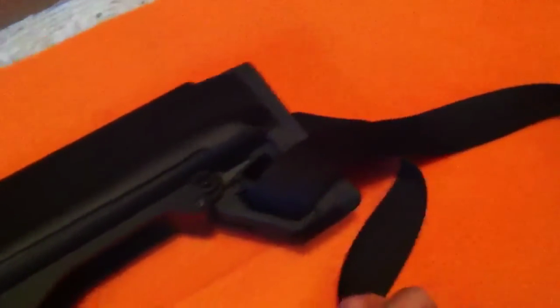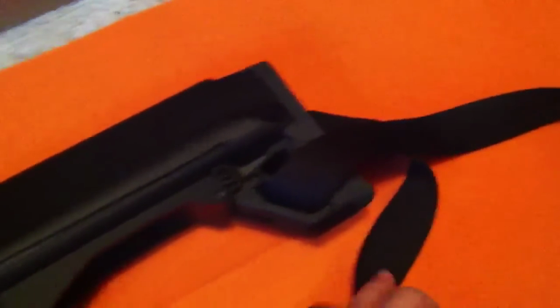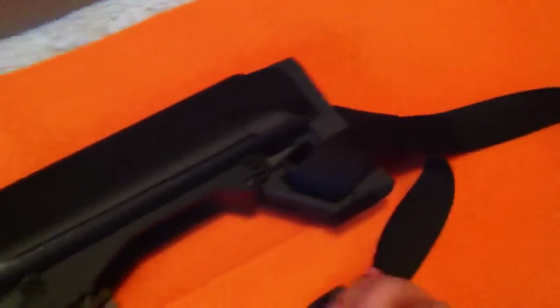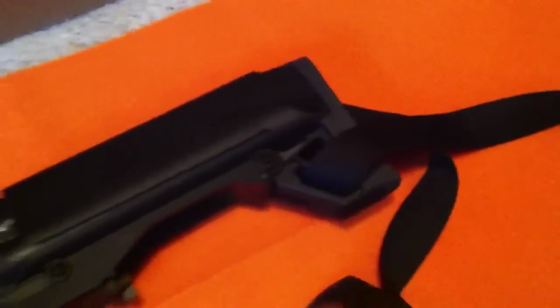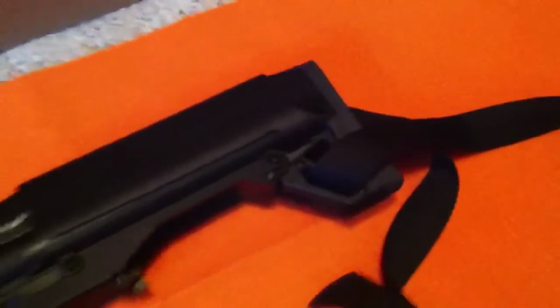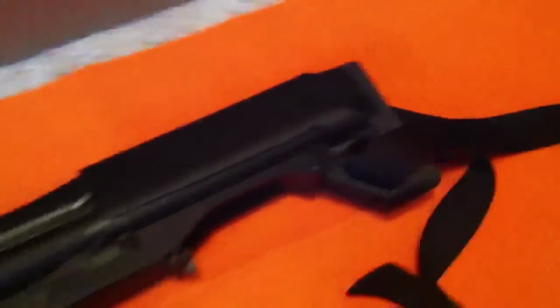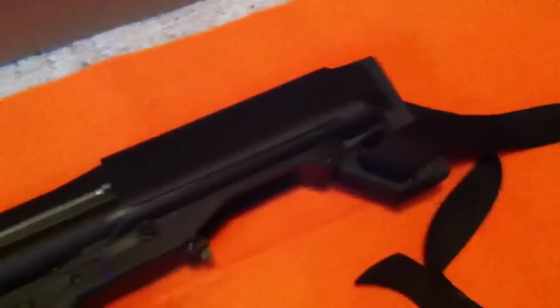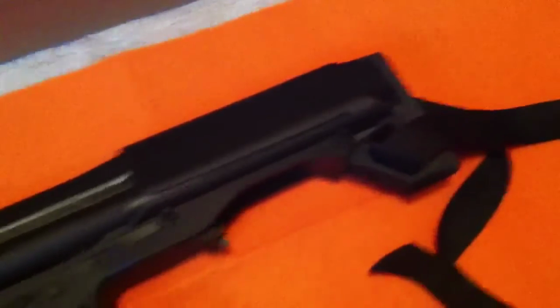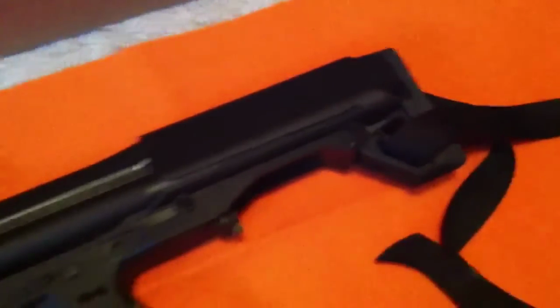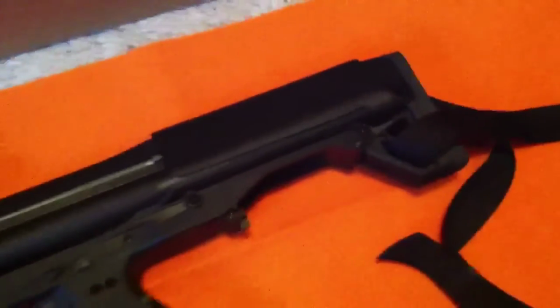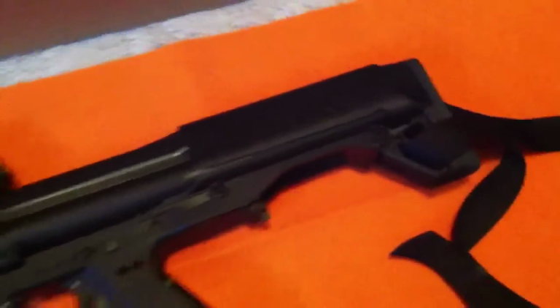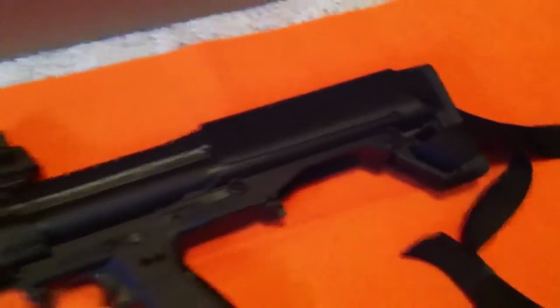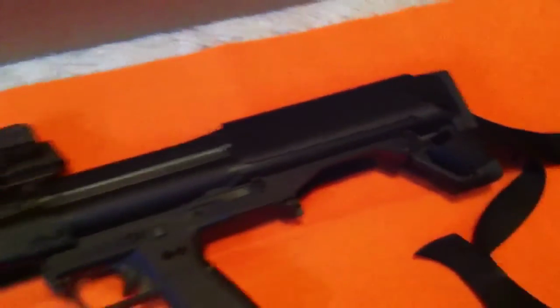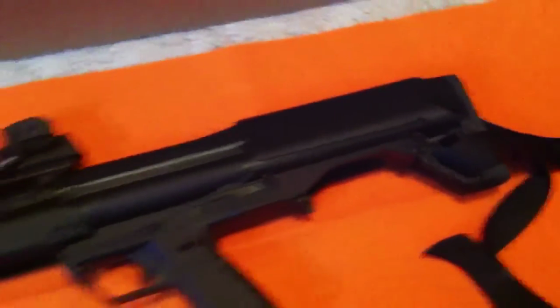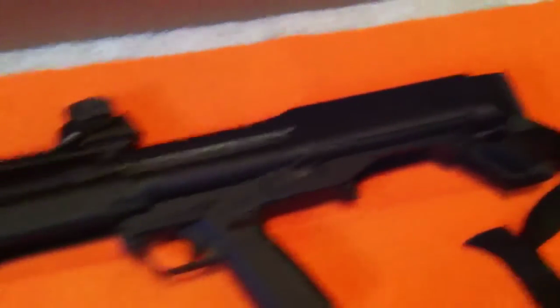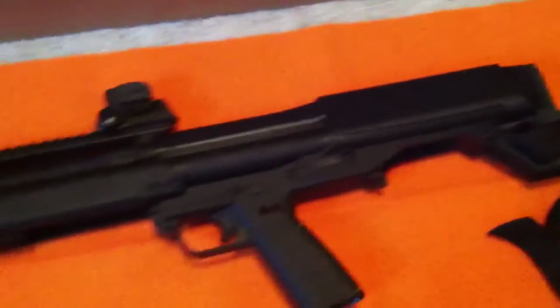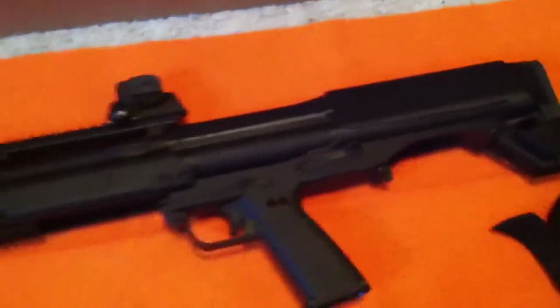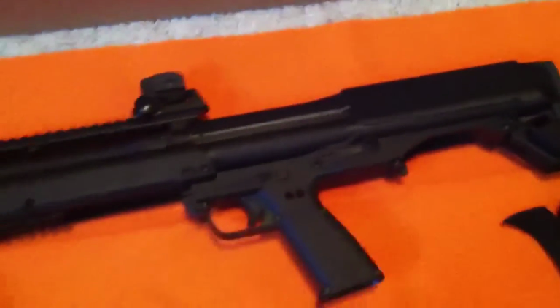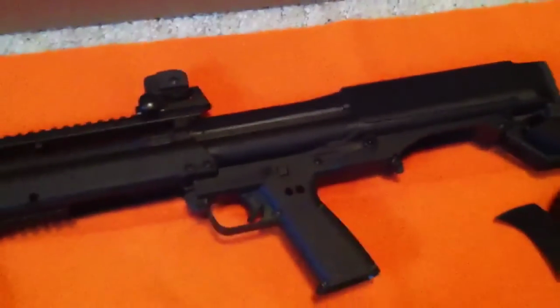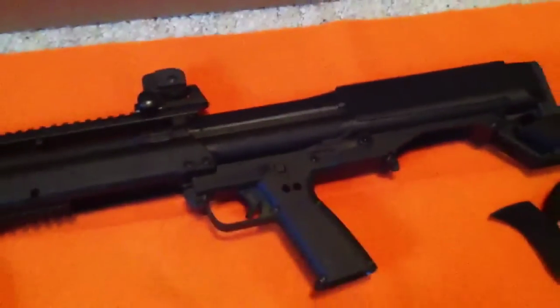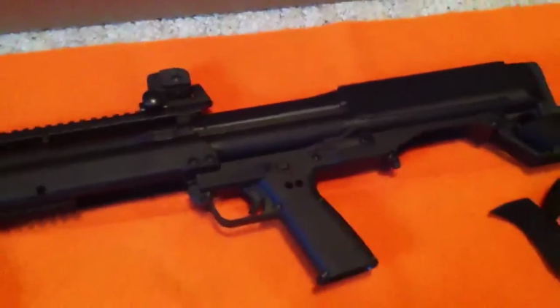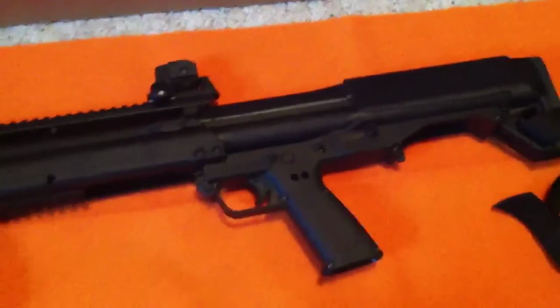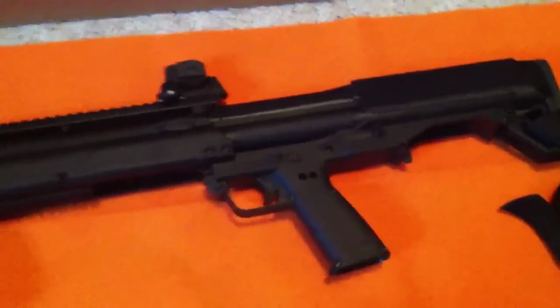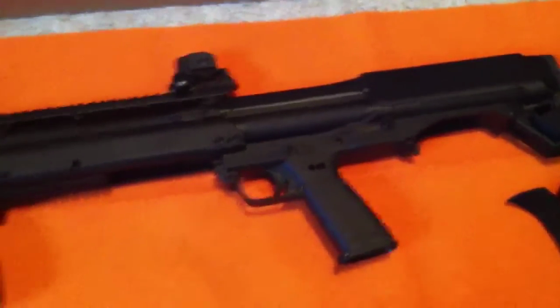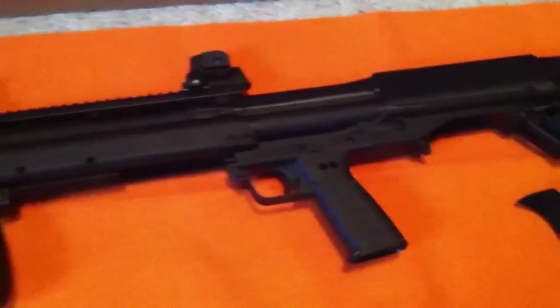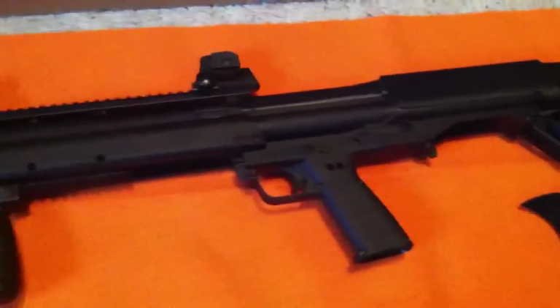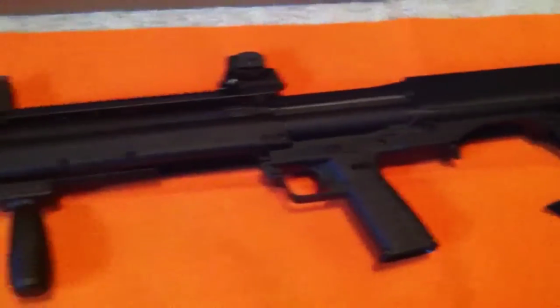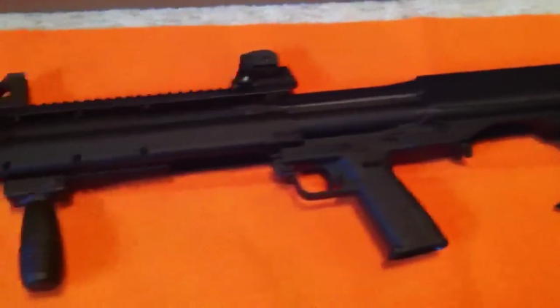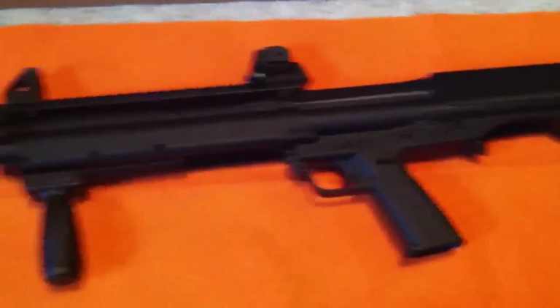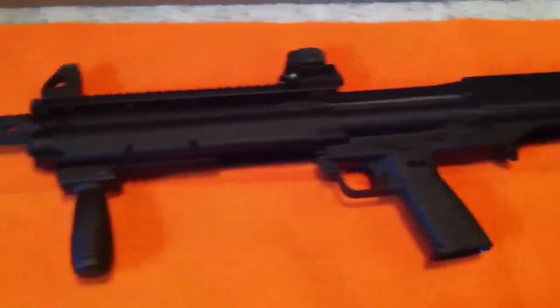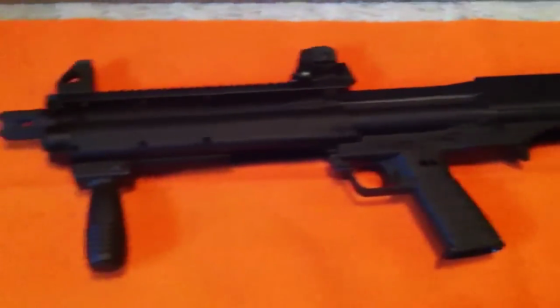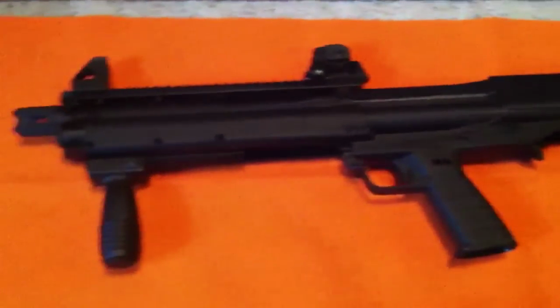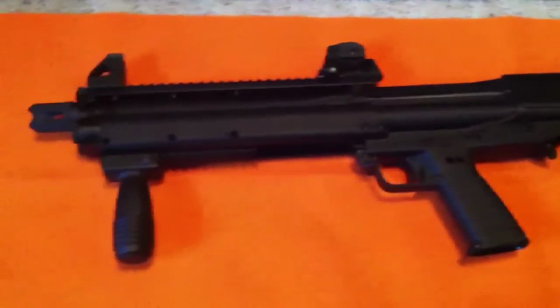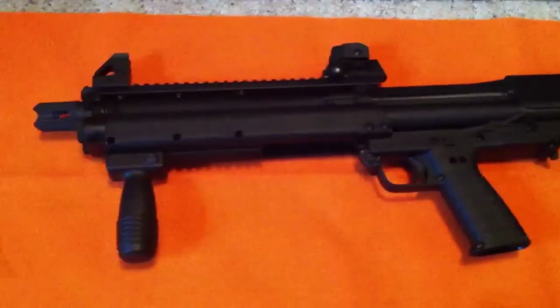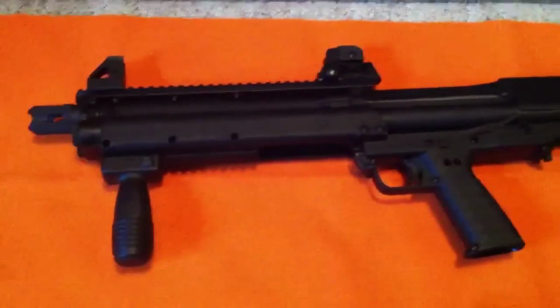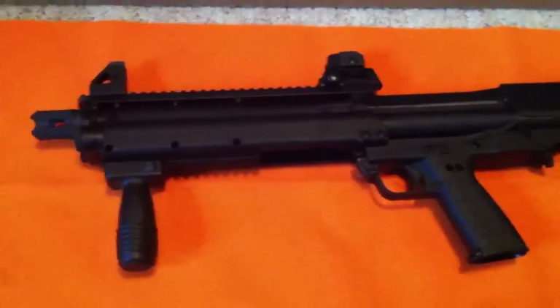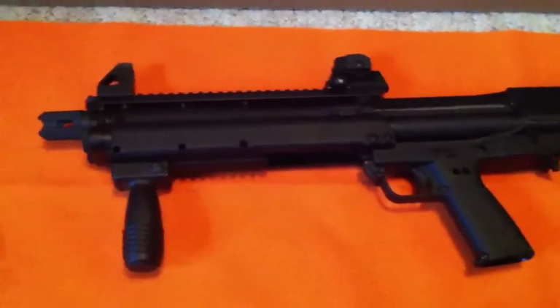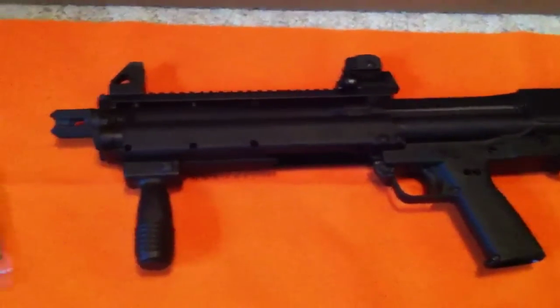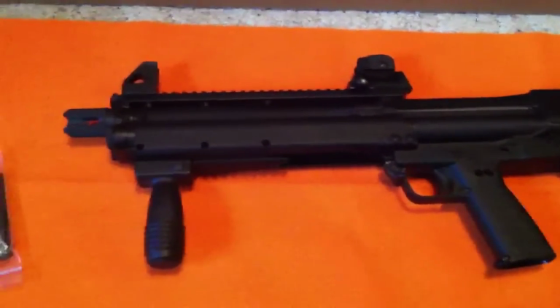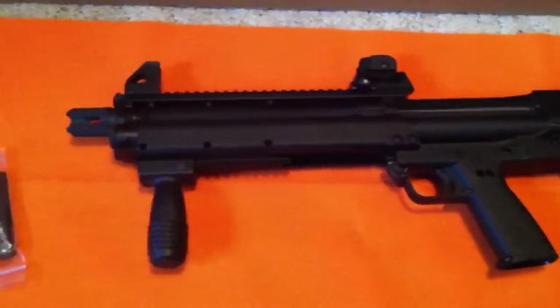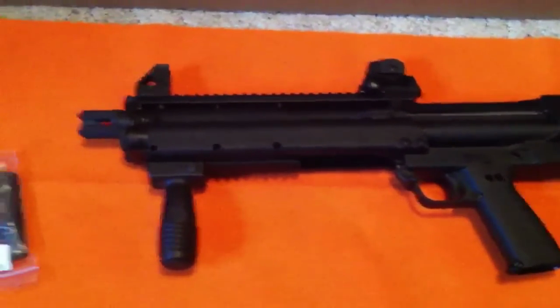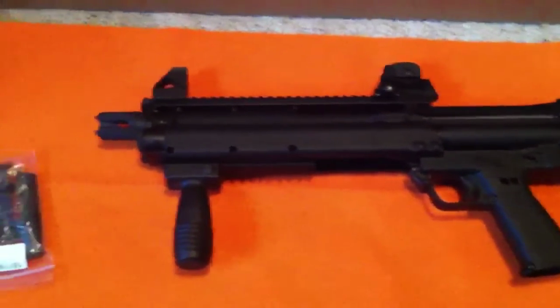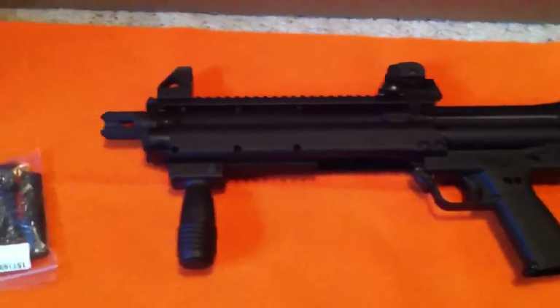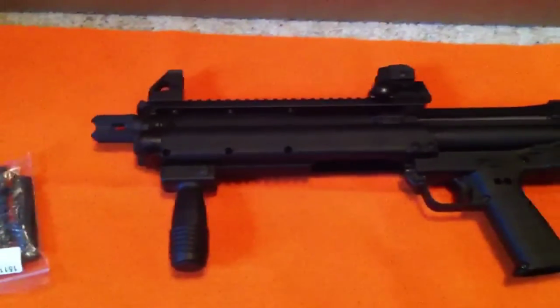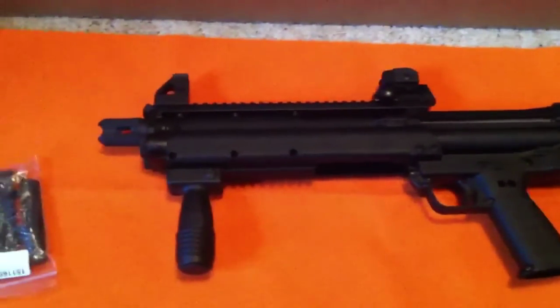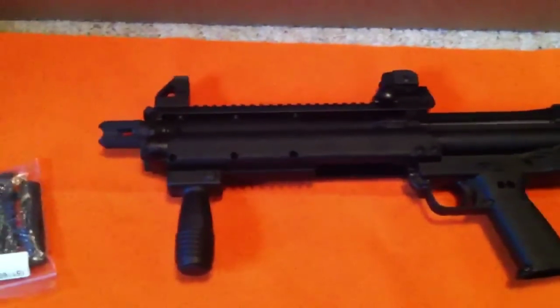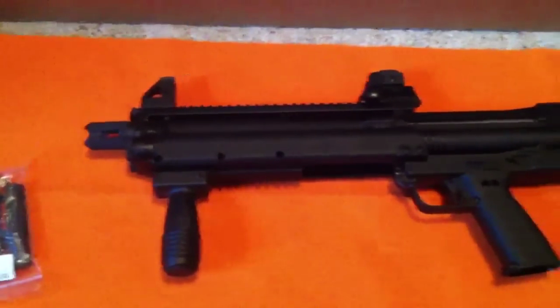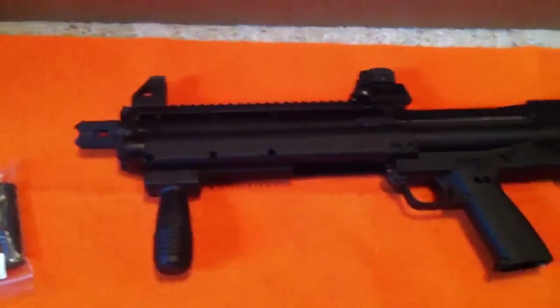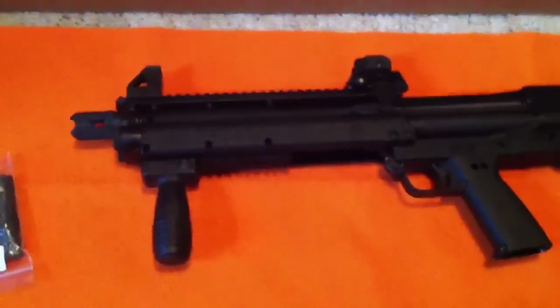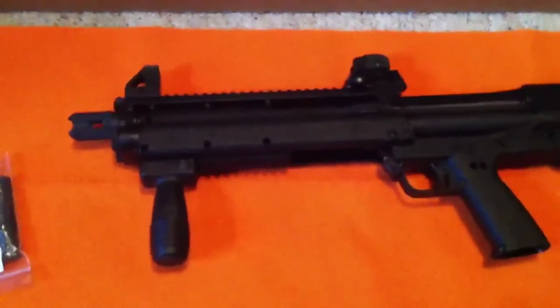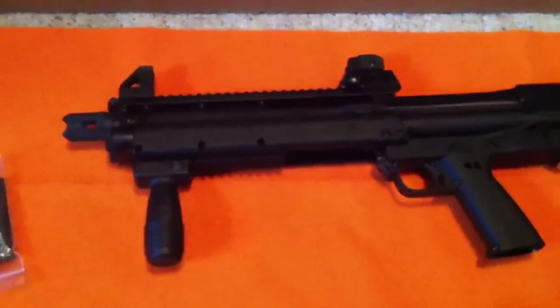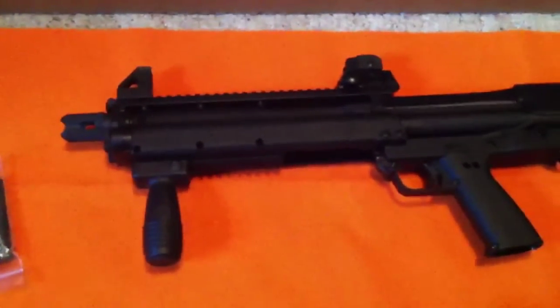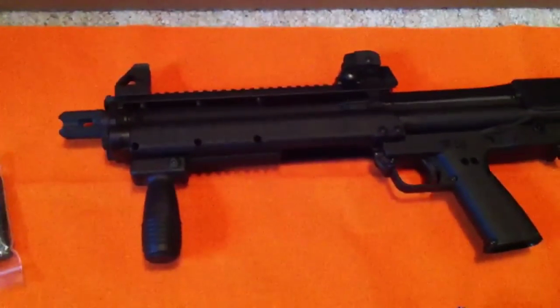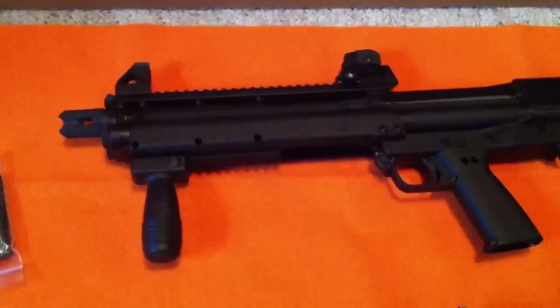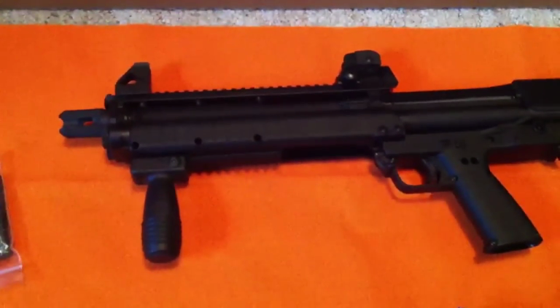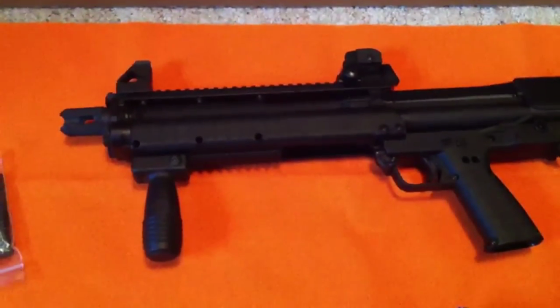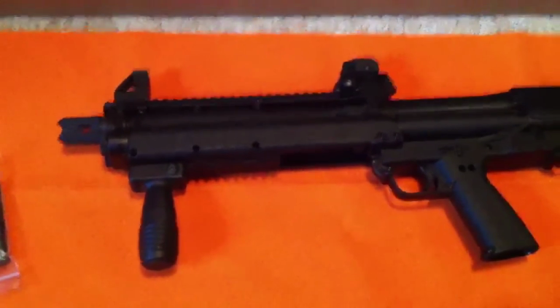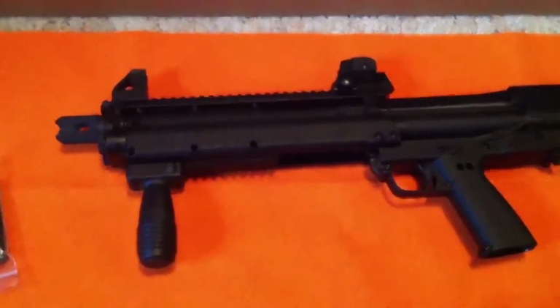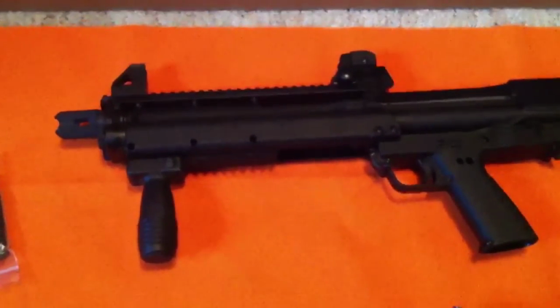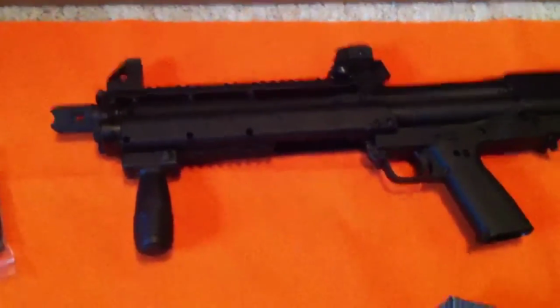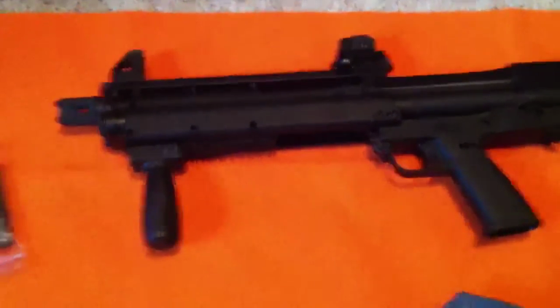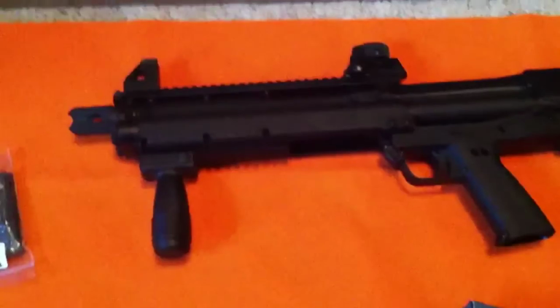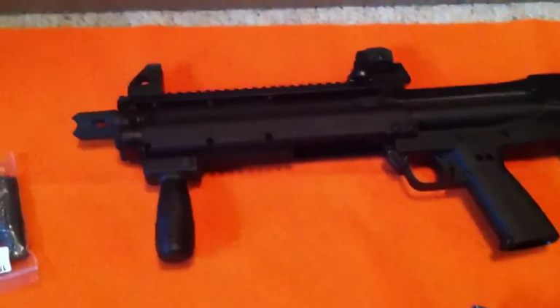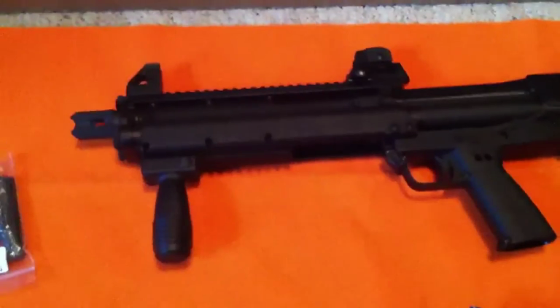And this thing shoots amazing. I love it. And that is my Kel-Tec KSG 12 gauge.